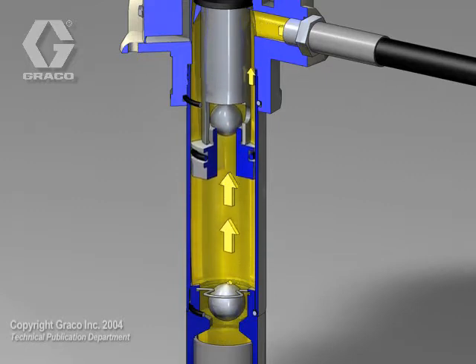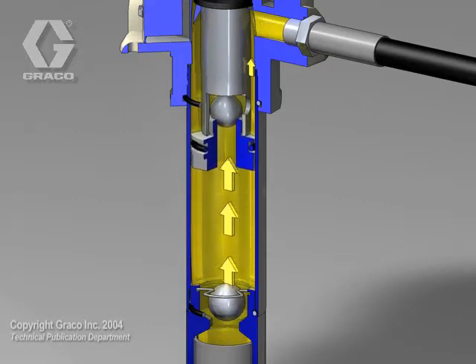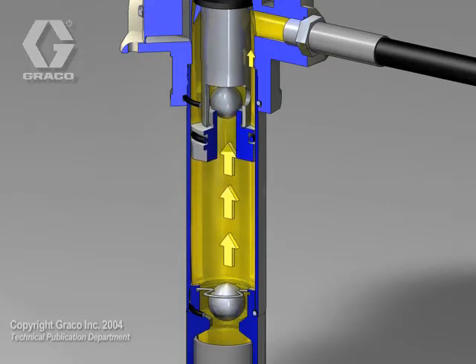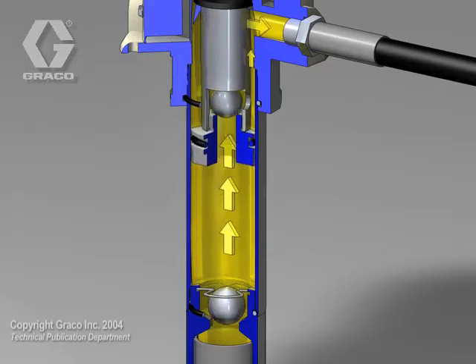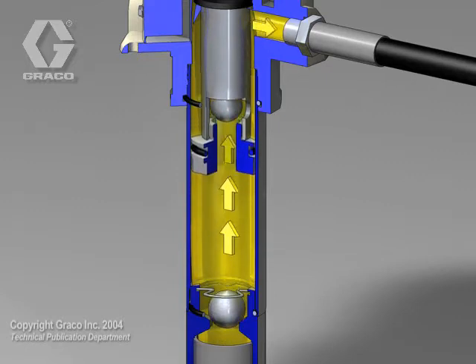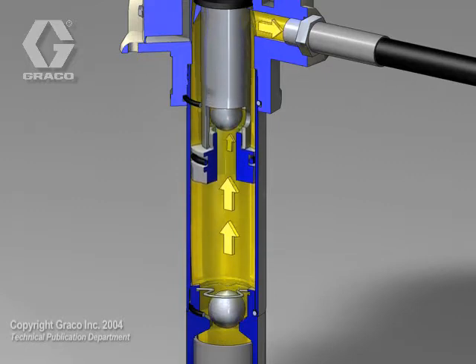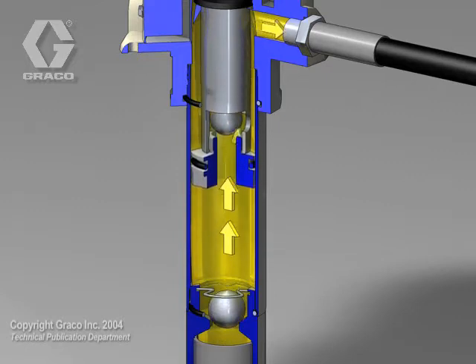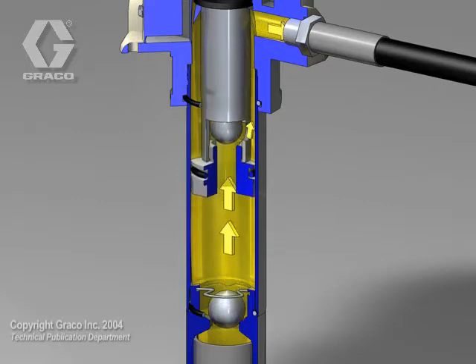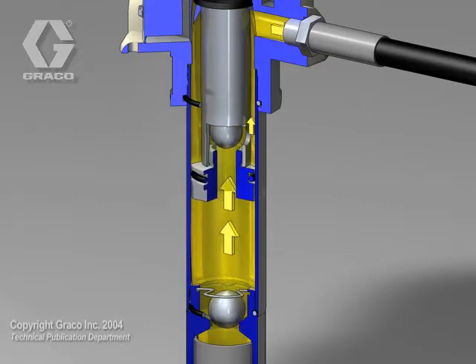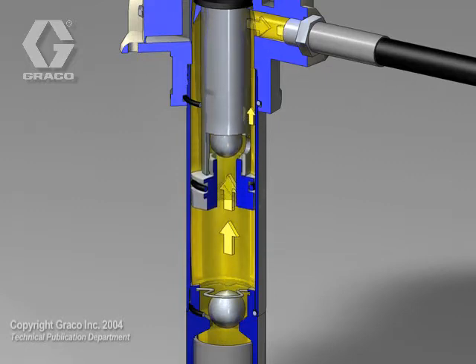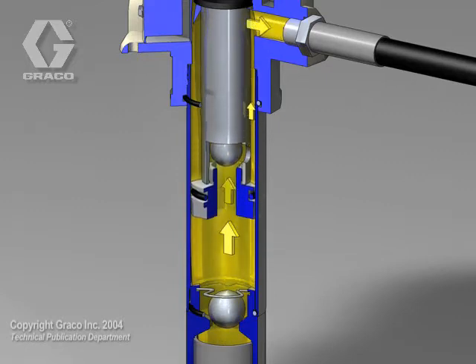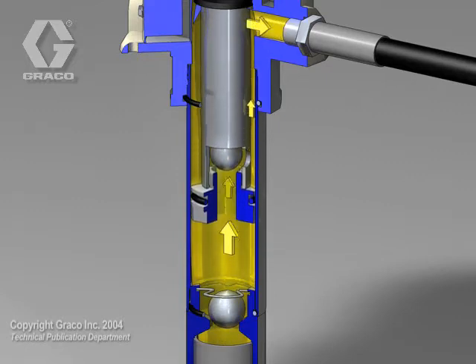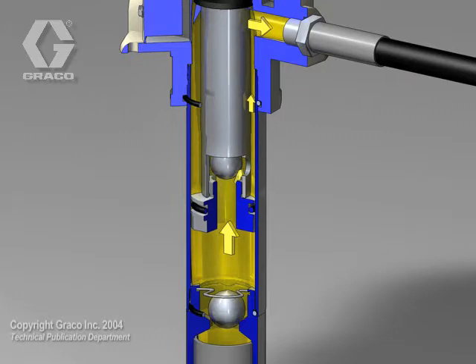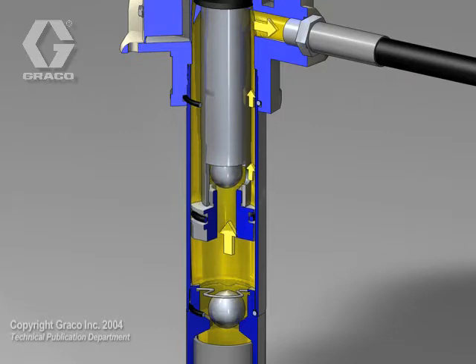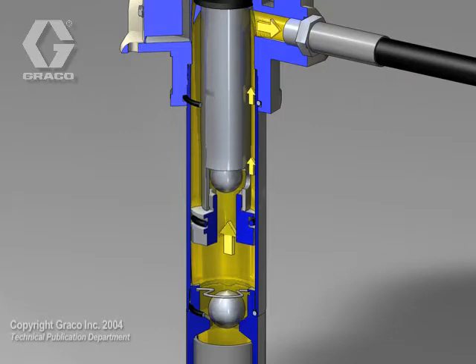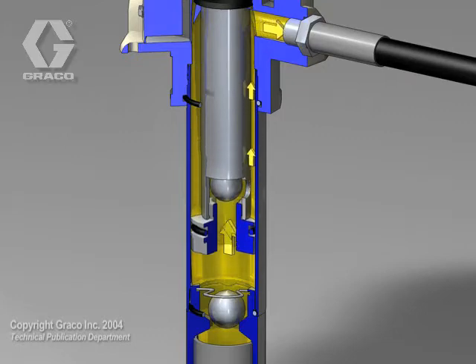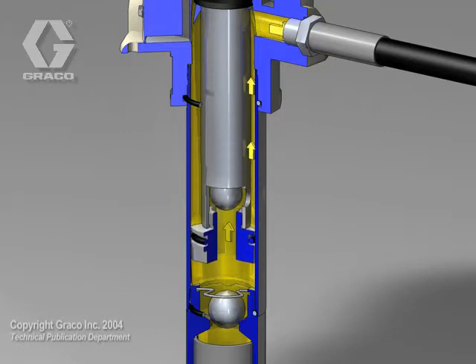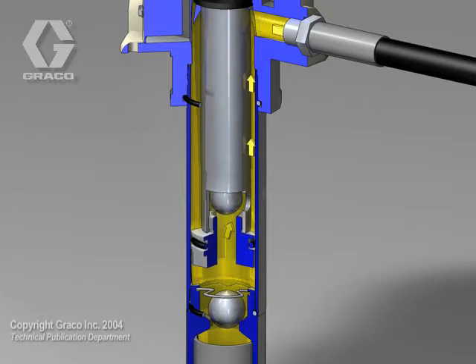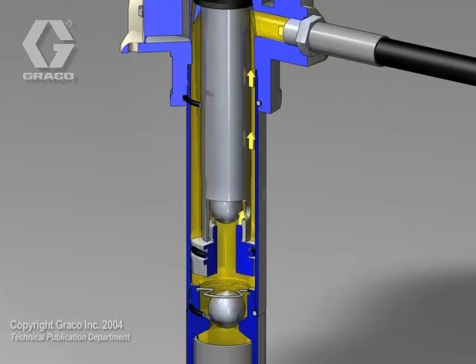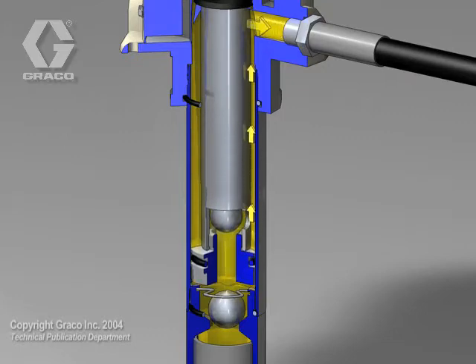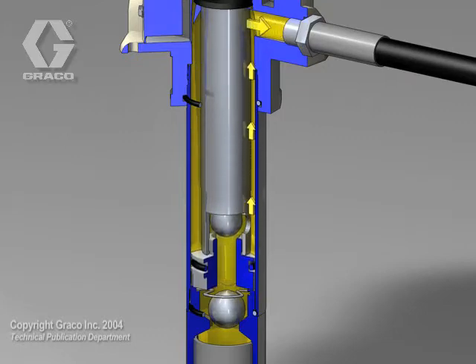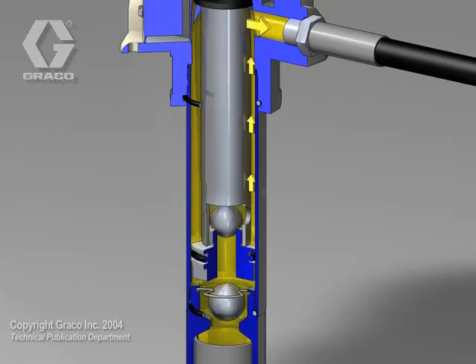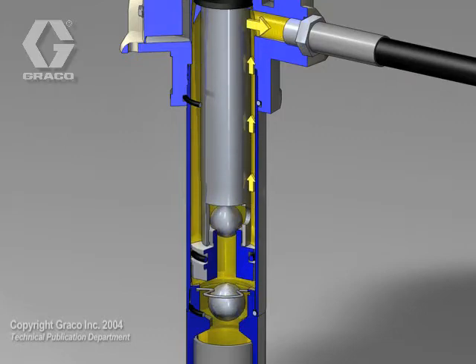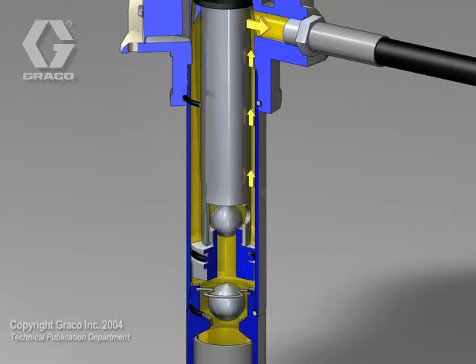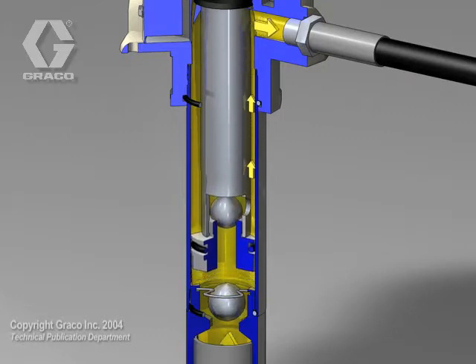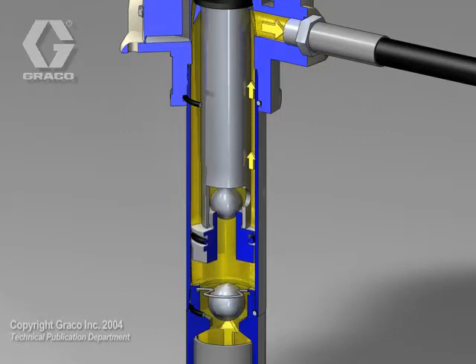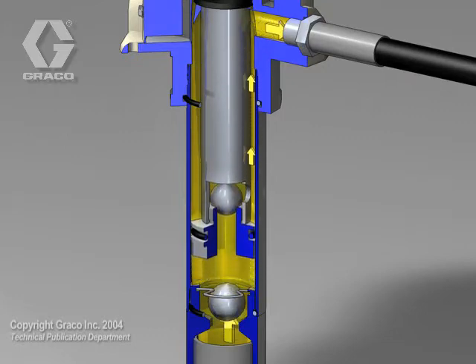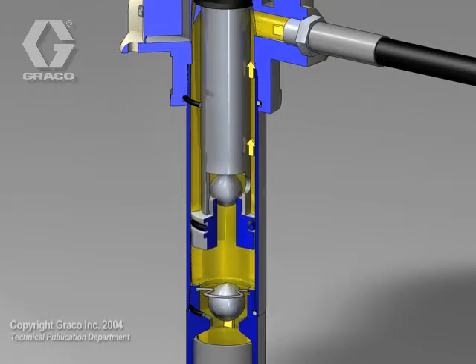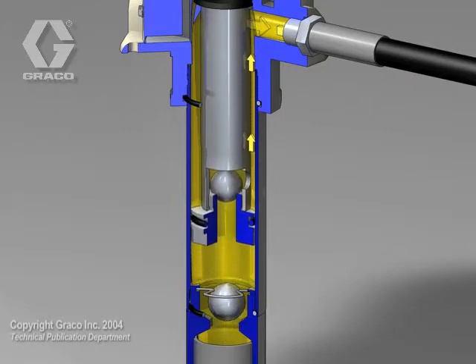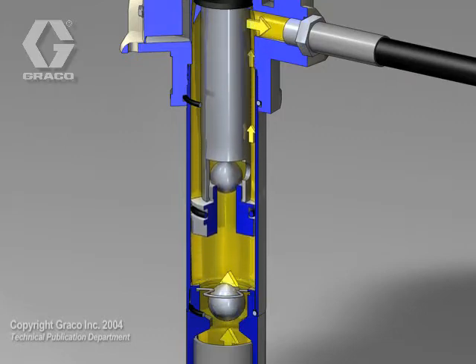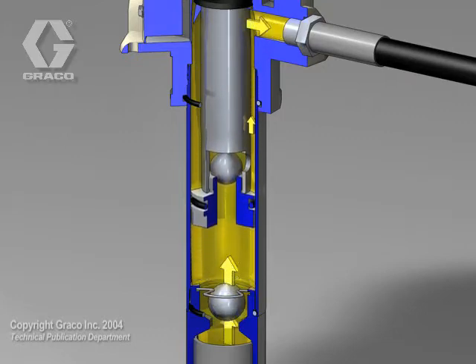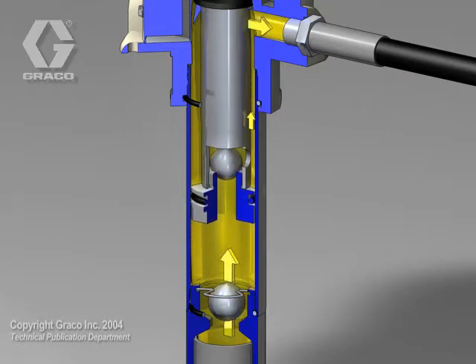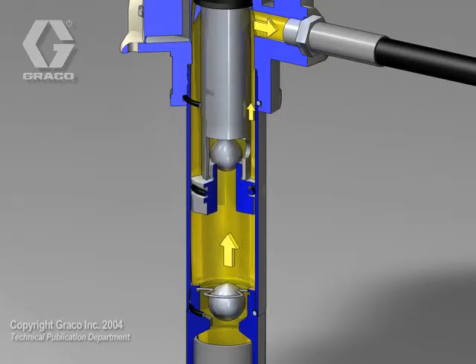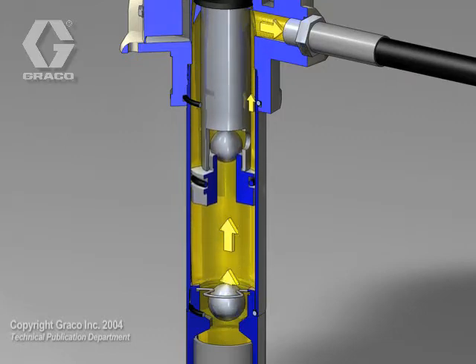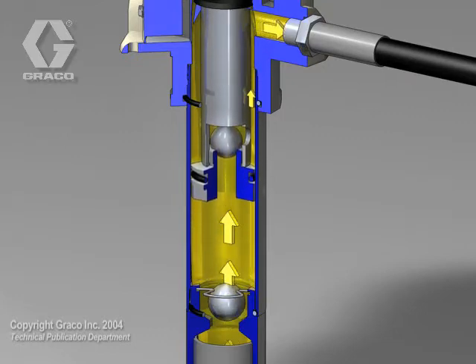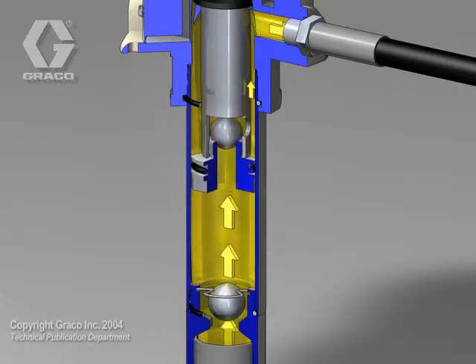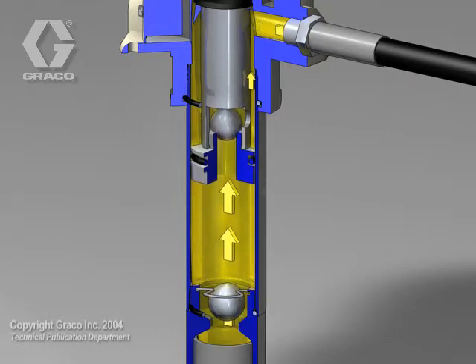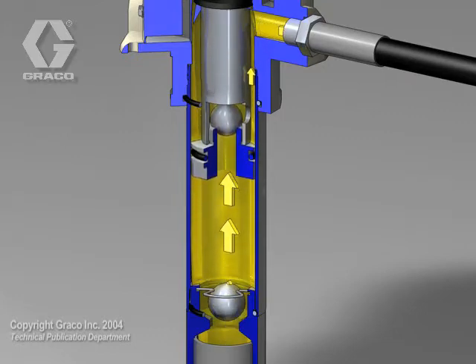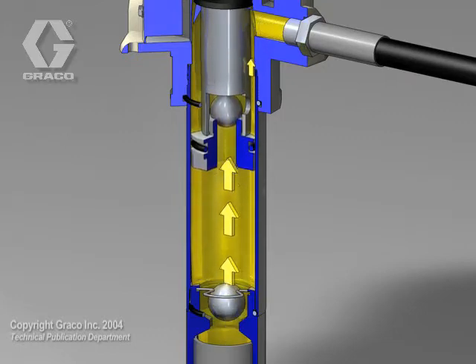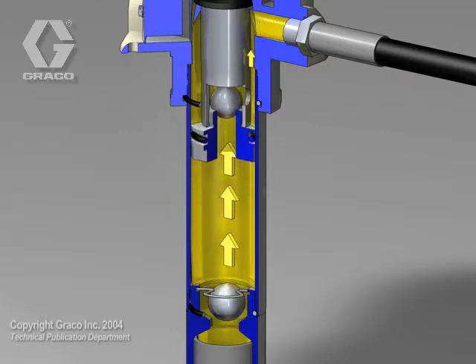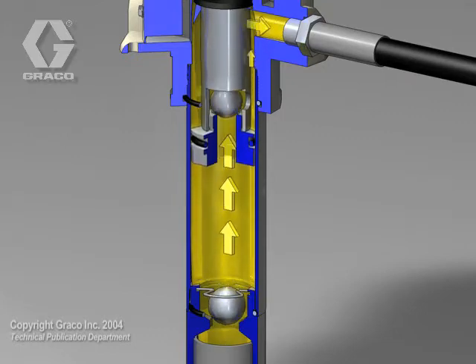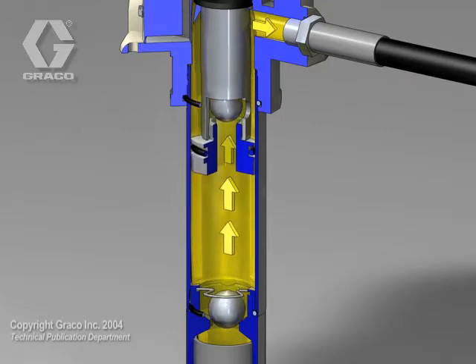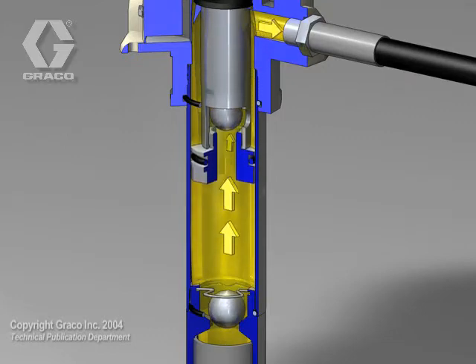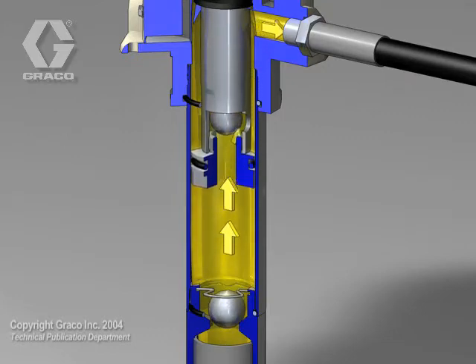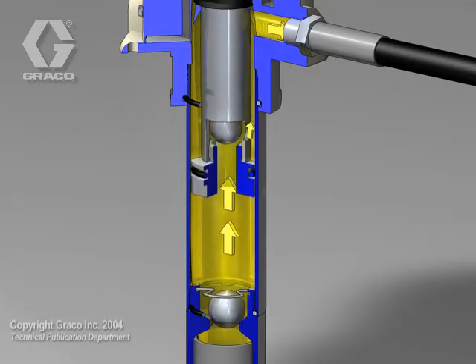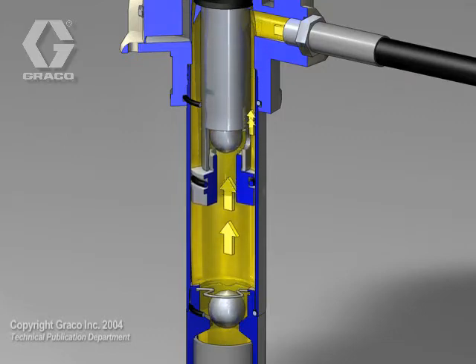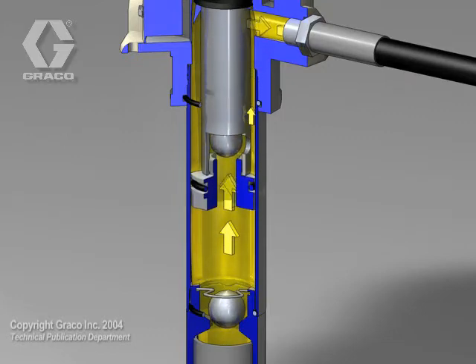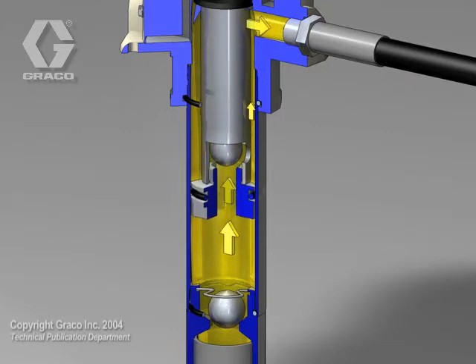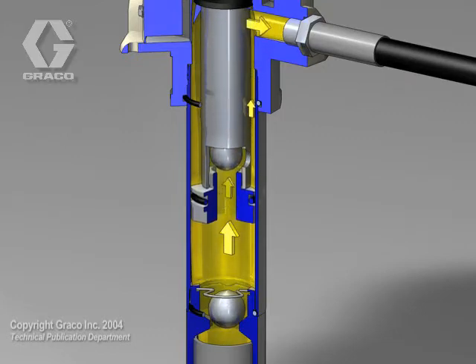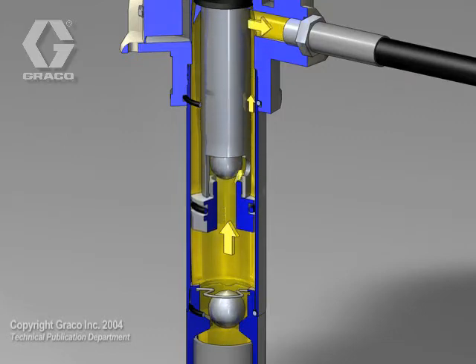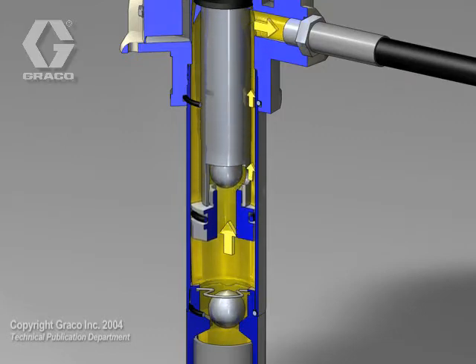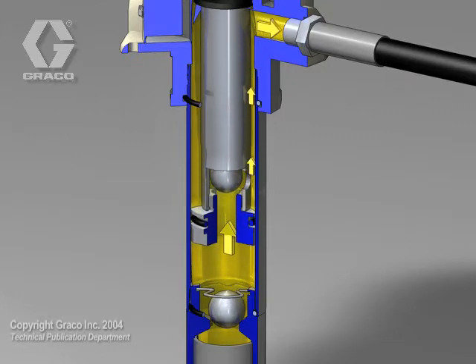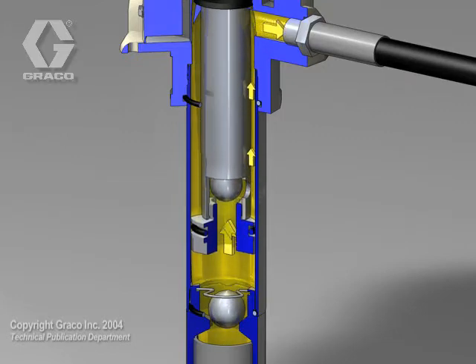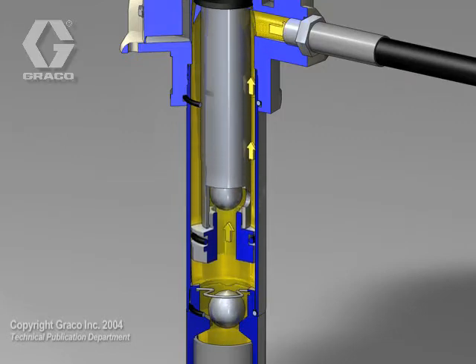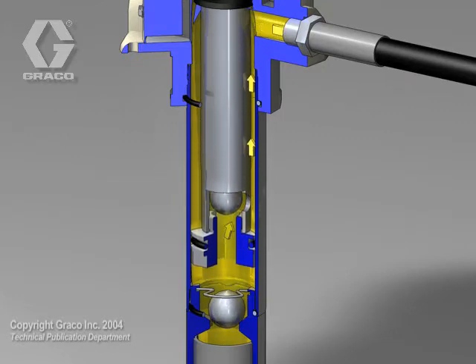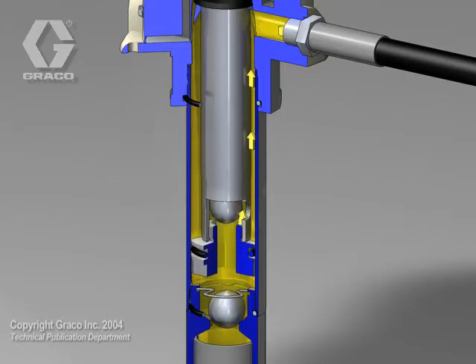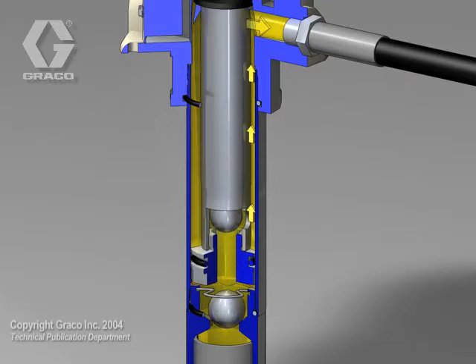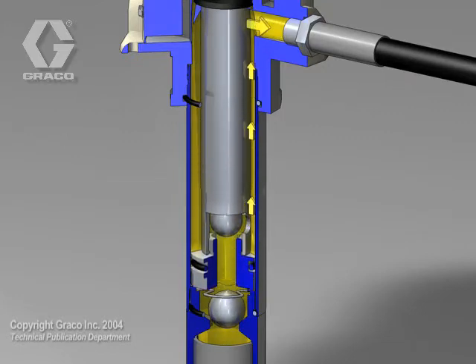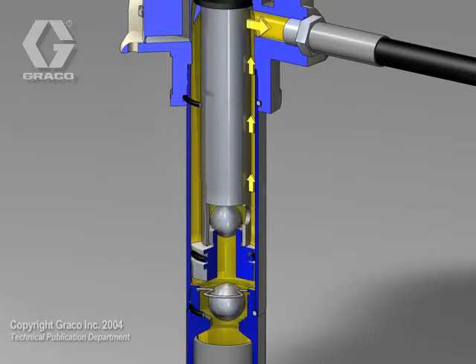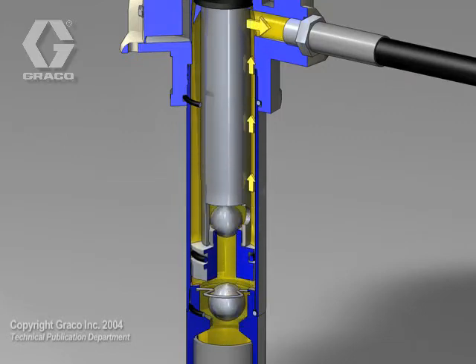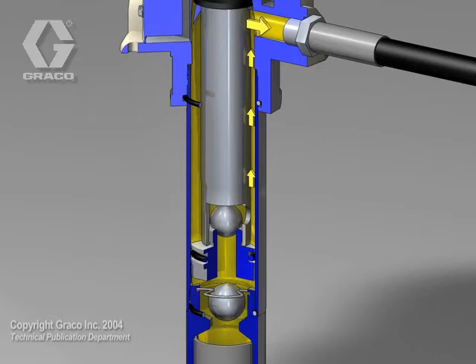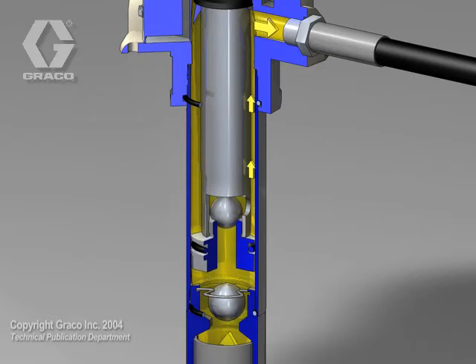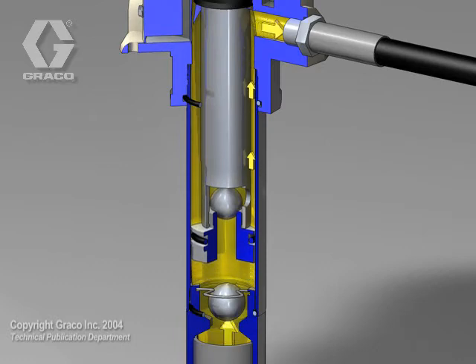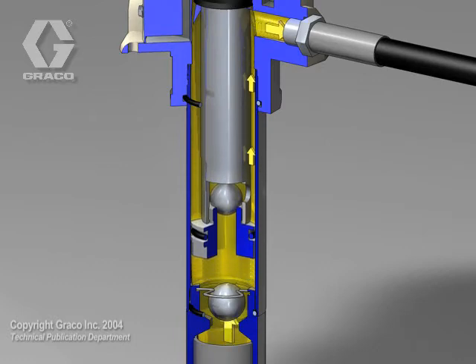This pump technology pumps half the volume of the cylinder on the up and down strokes and loads or primes the entire cylinder on the upstroke.